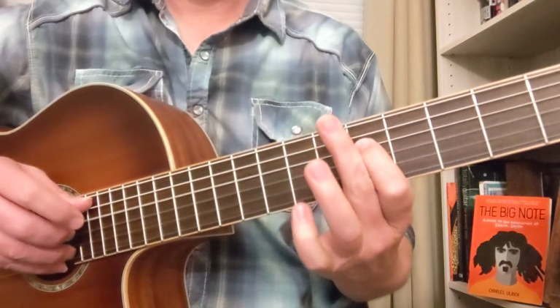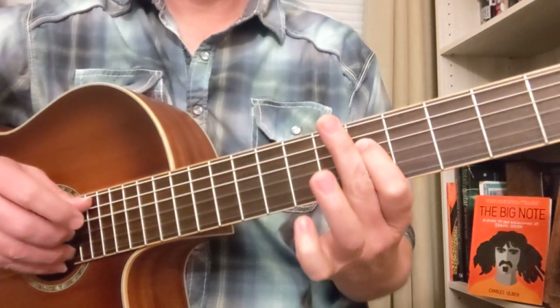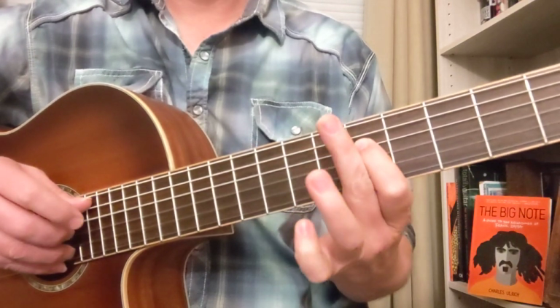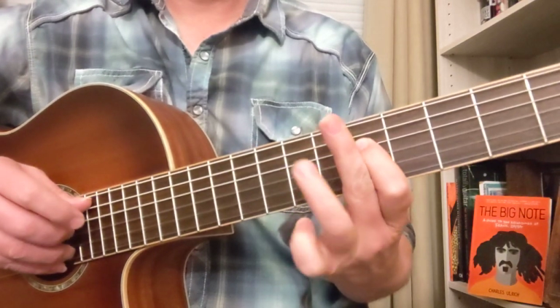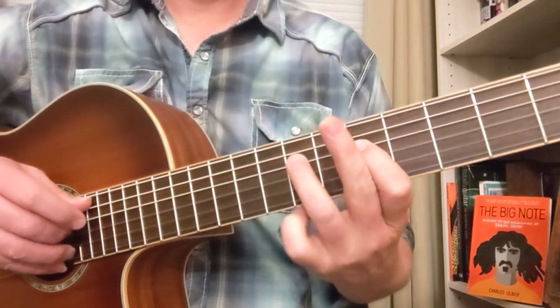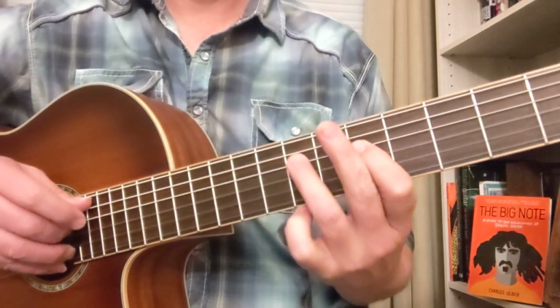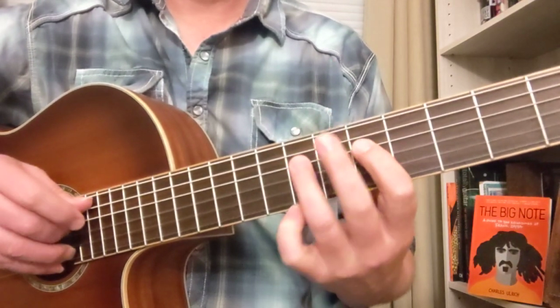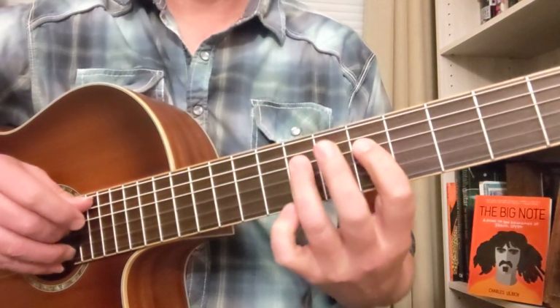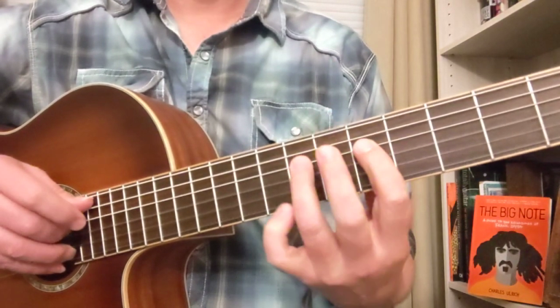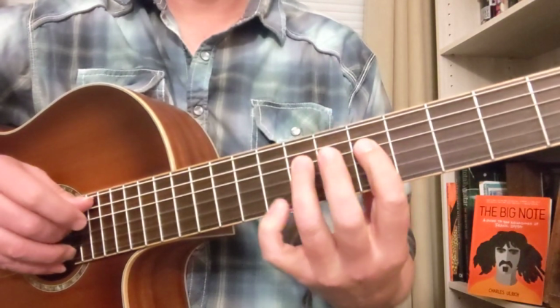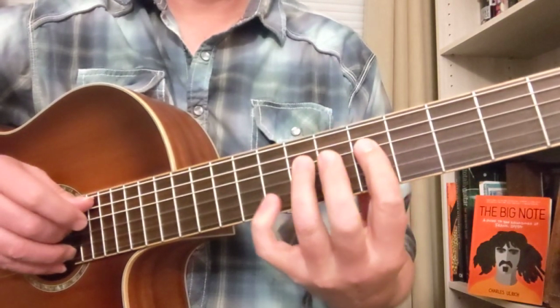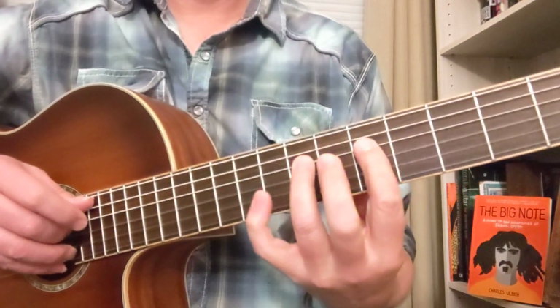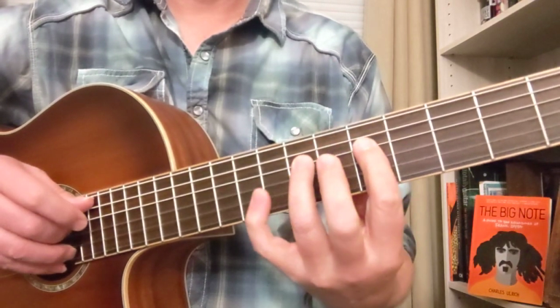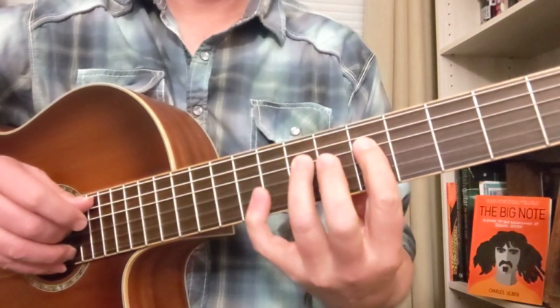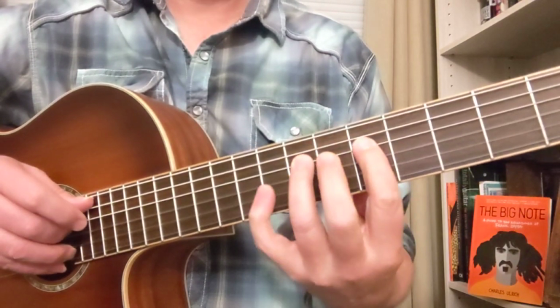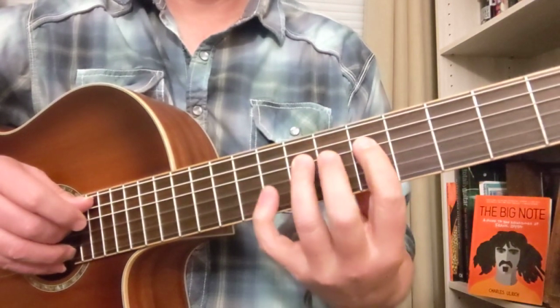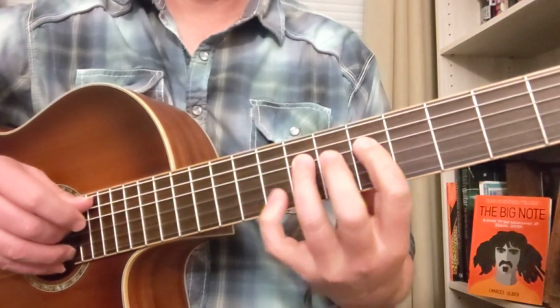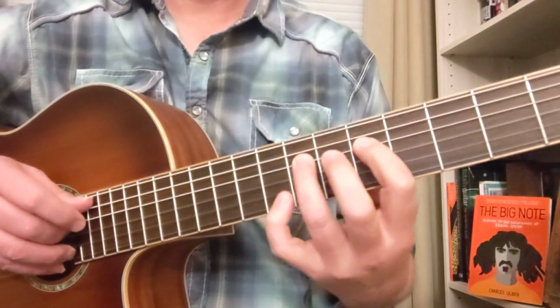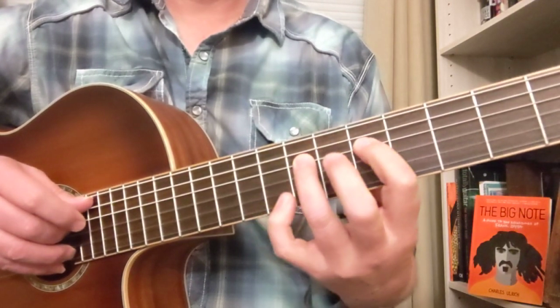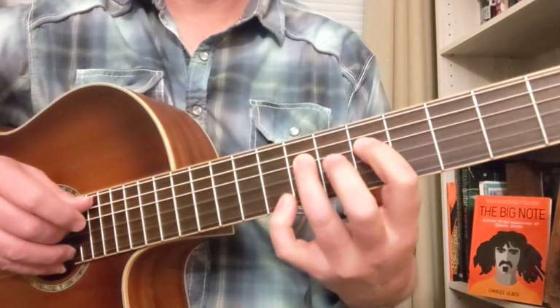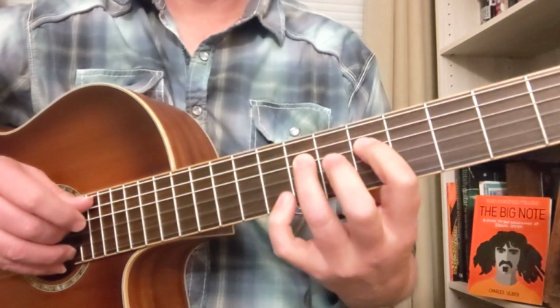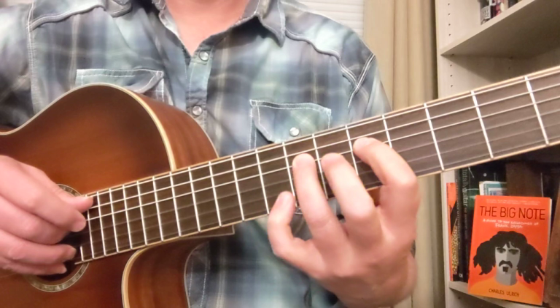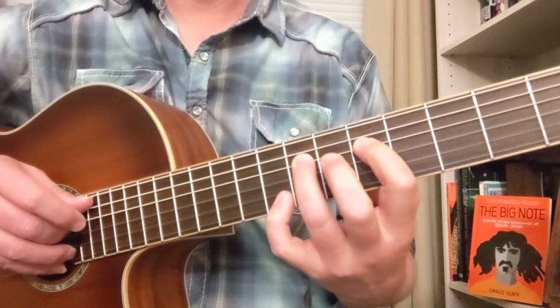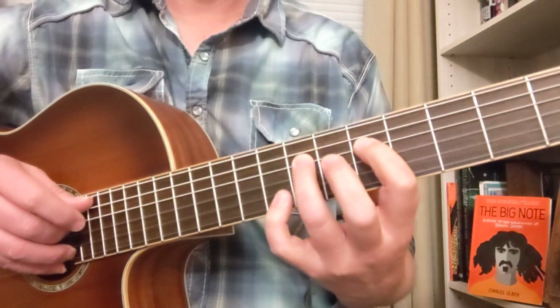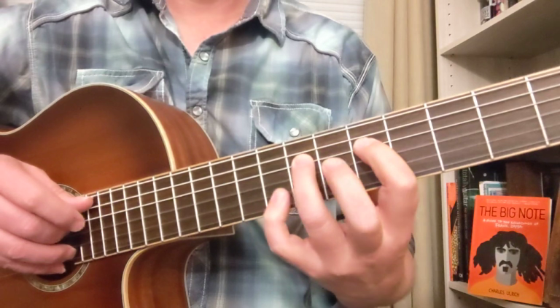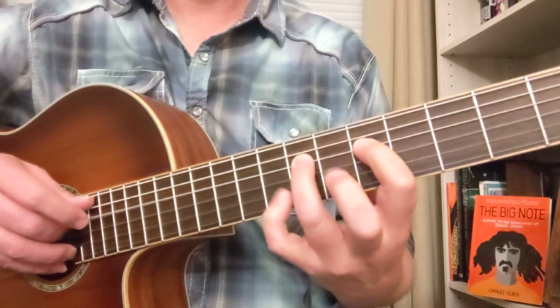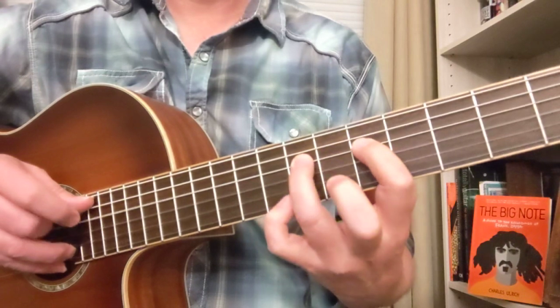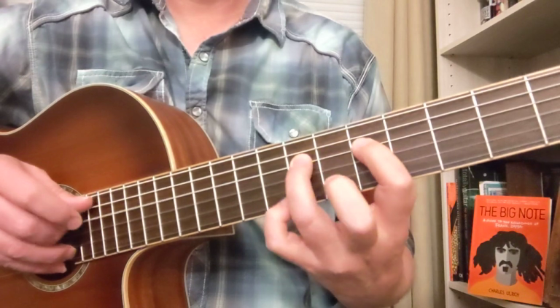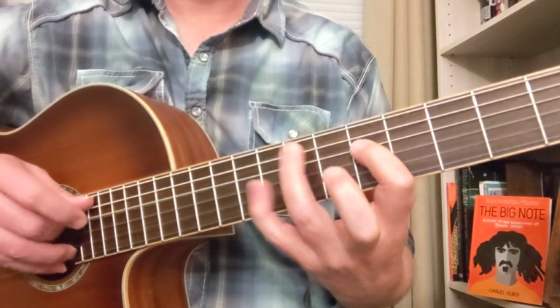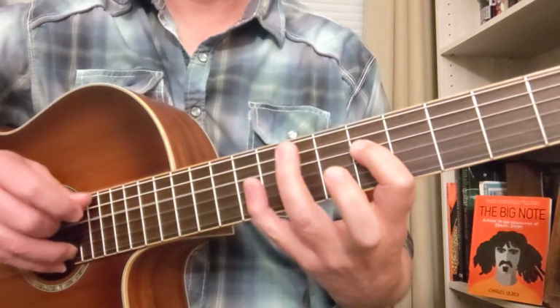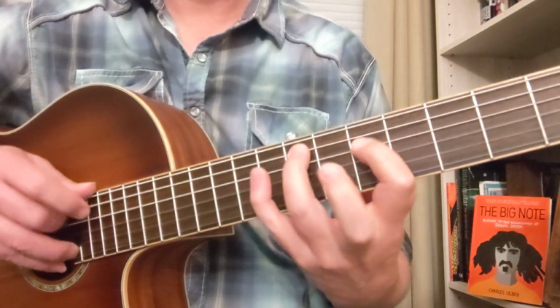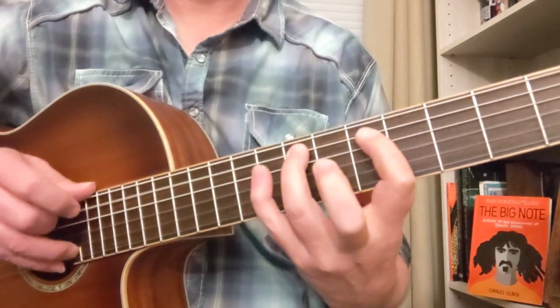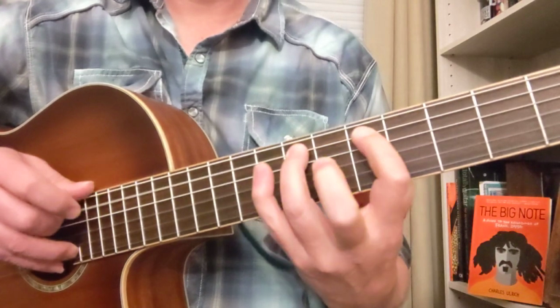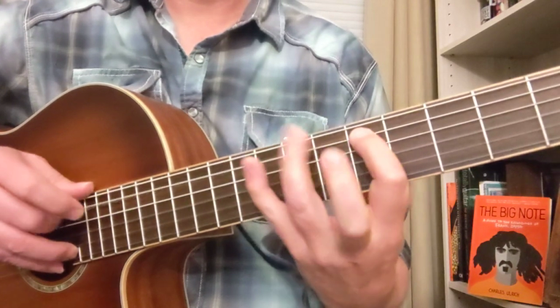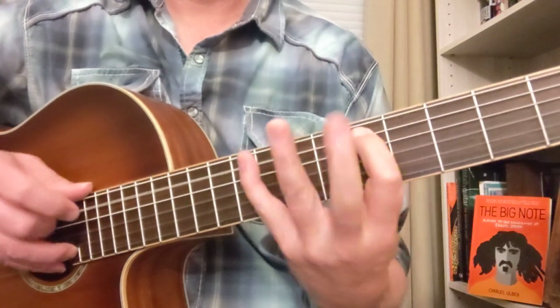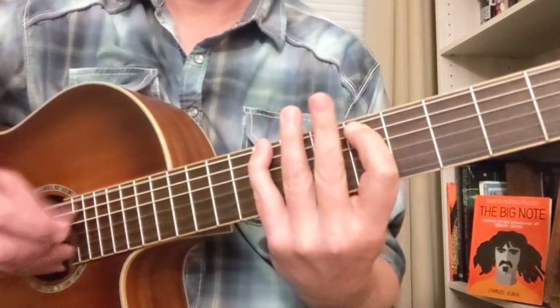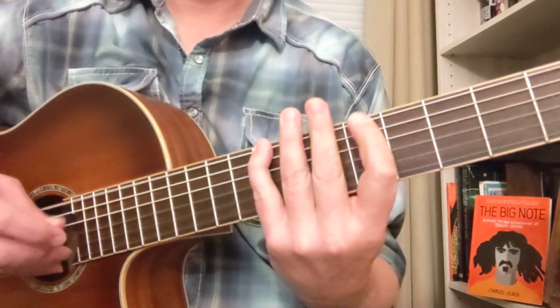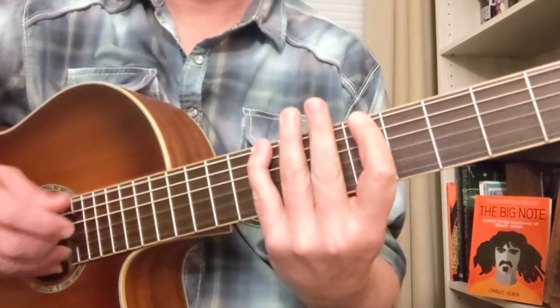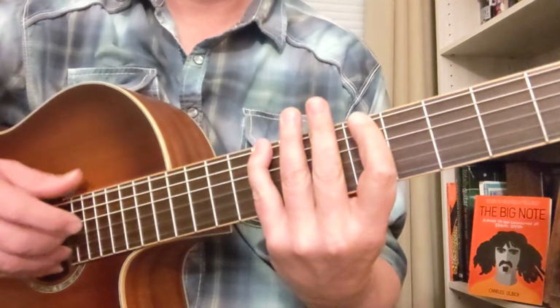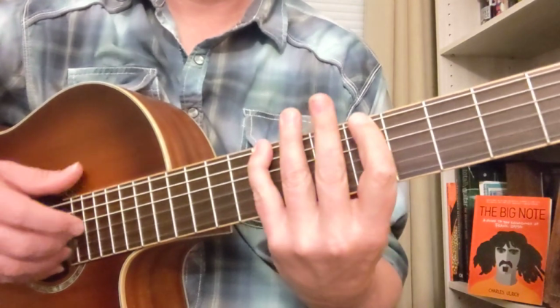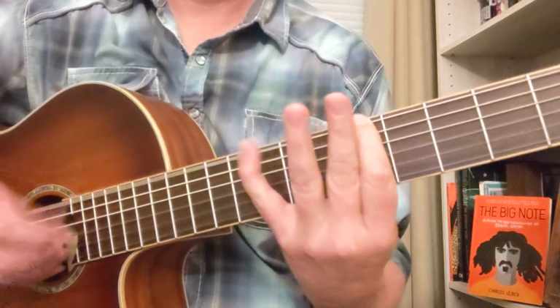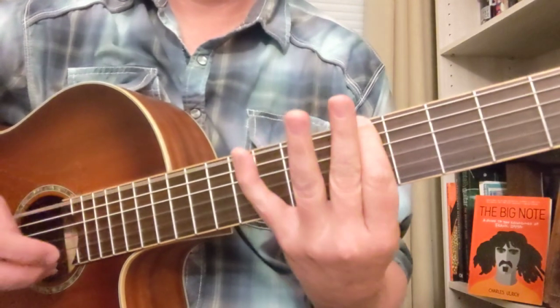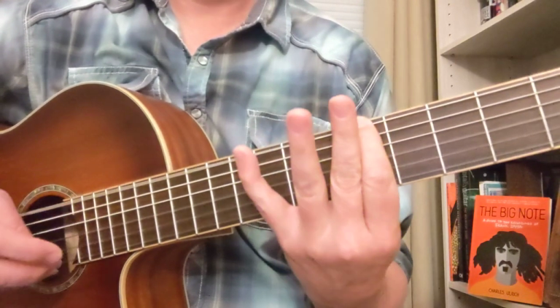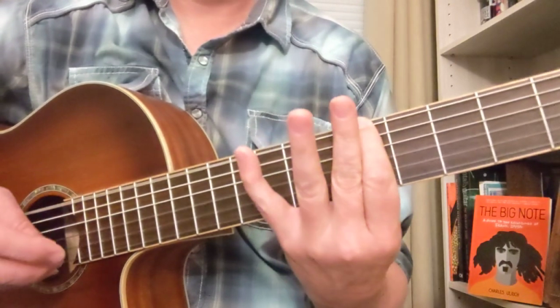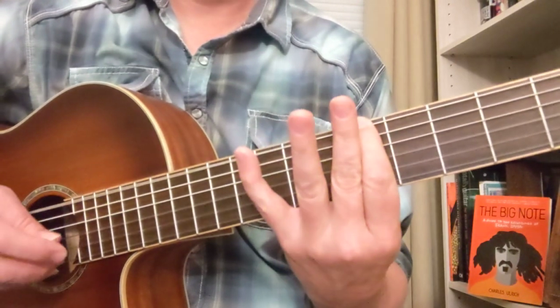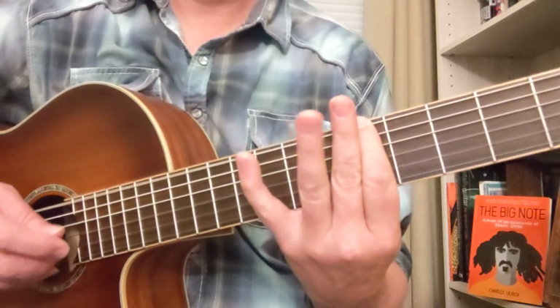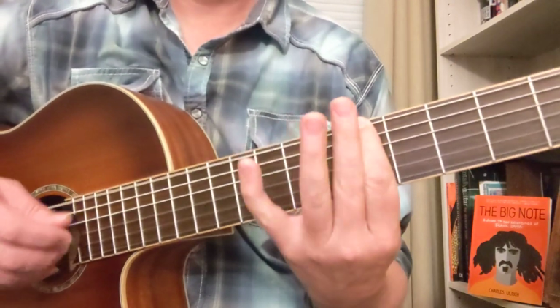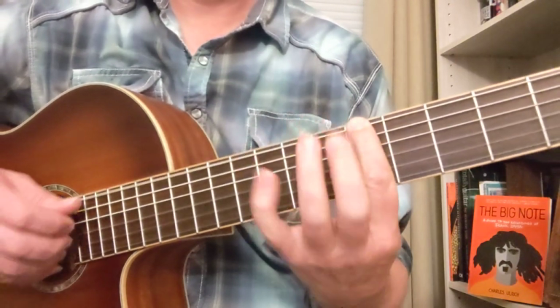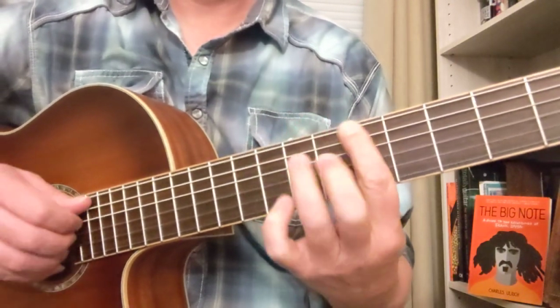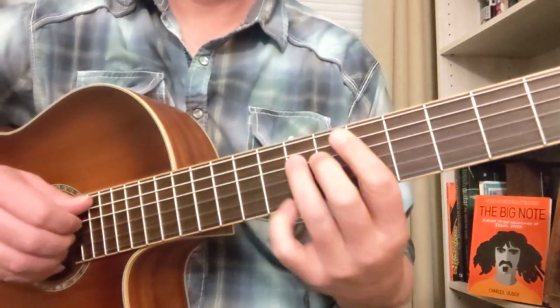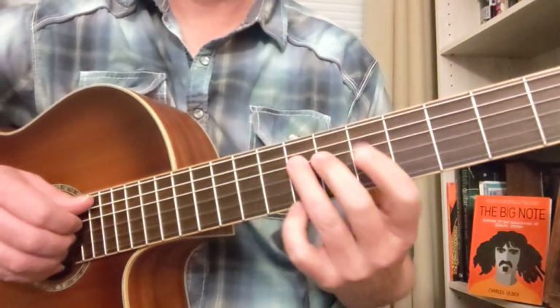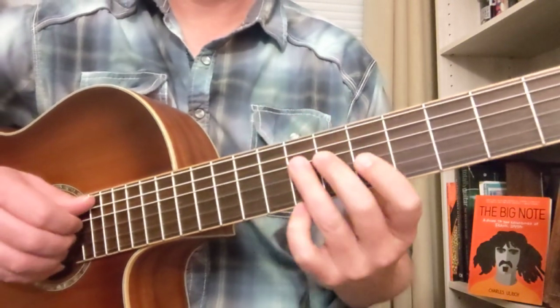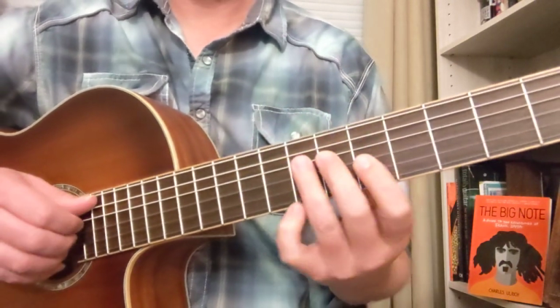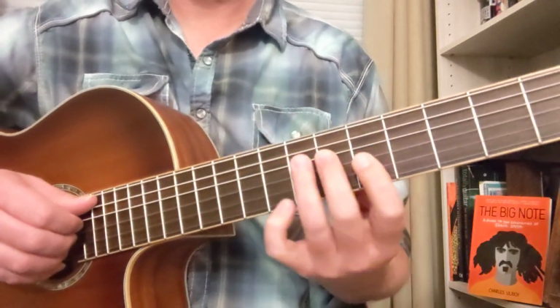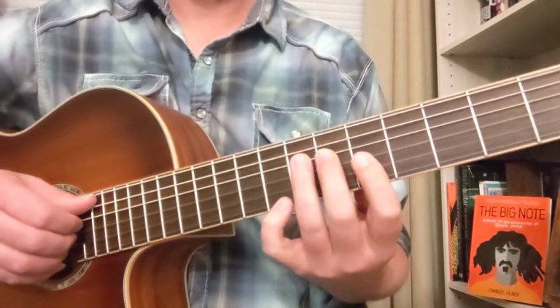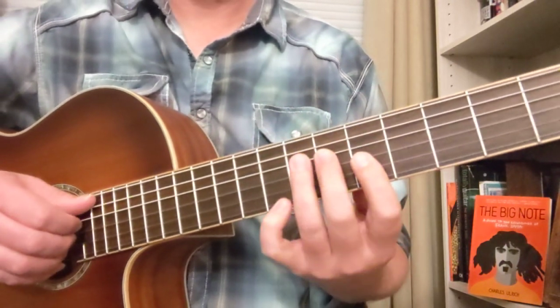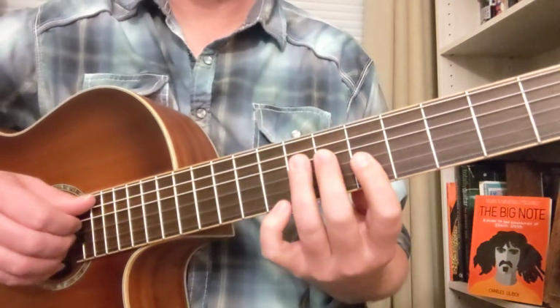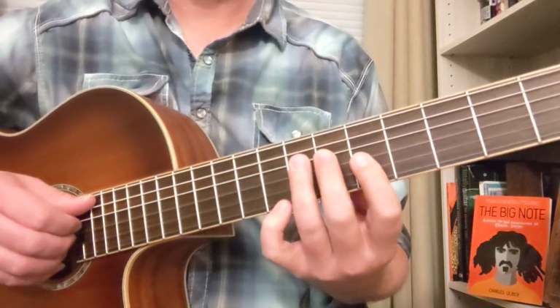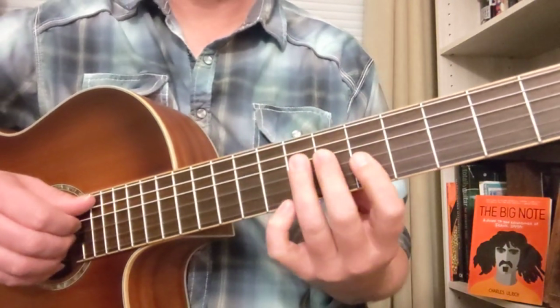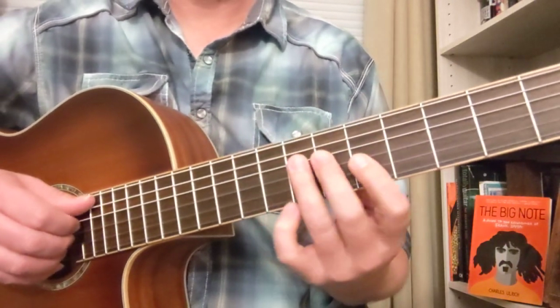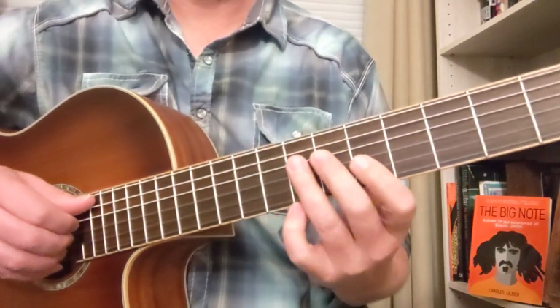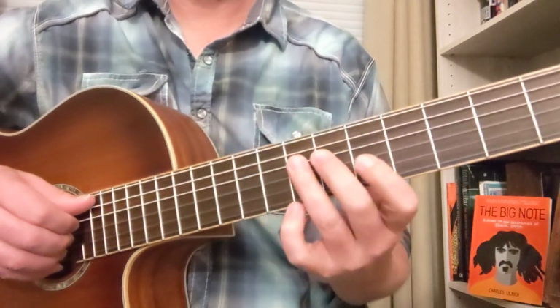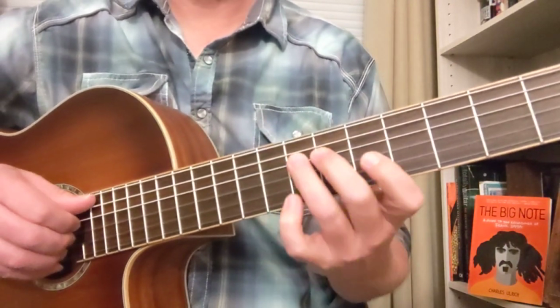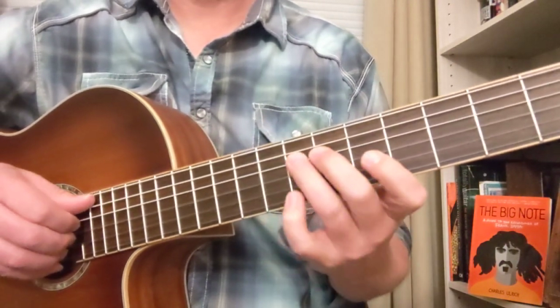And then same riff, but for the A minor pentatonic to go. Okay, so let's try all that. 3, 4.